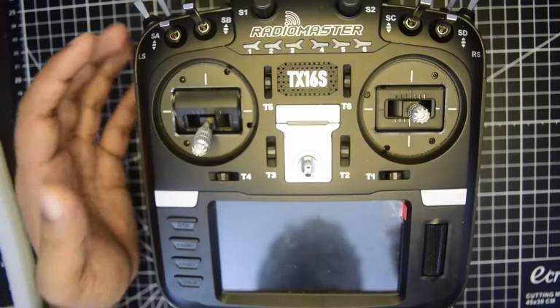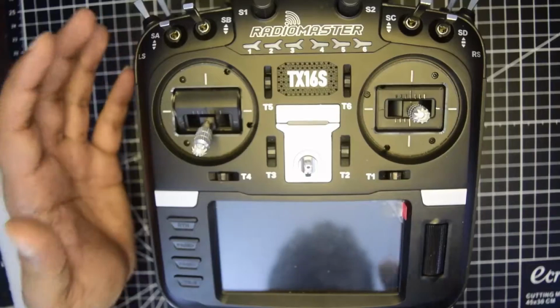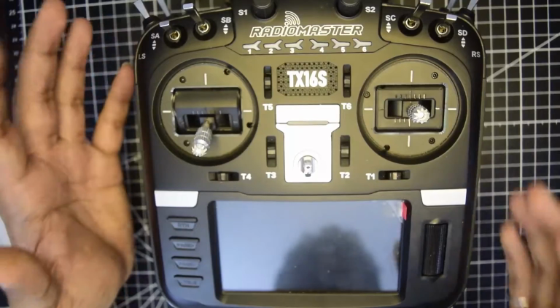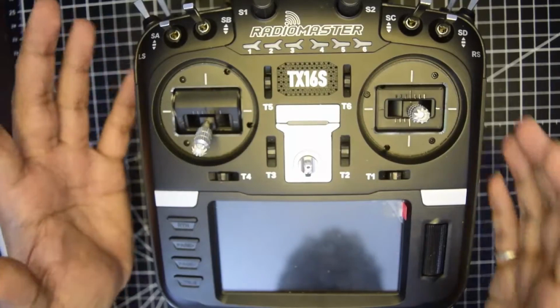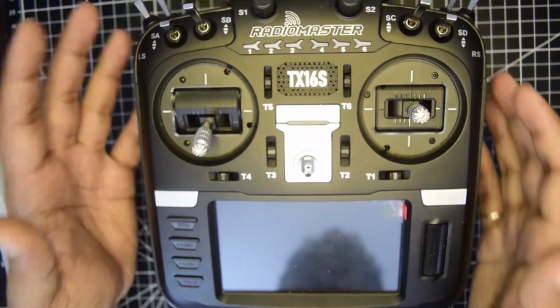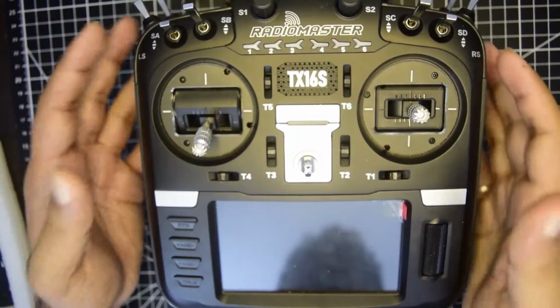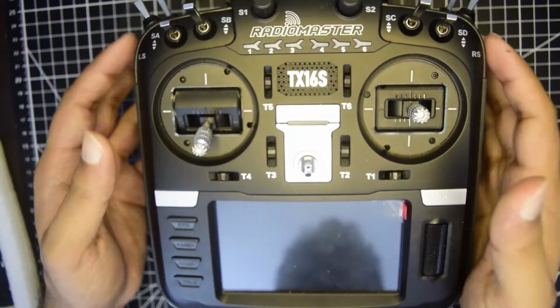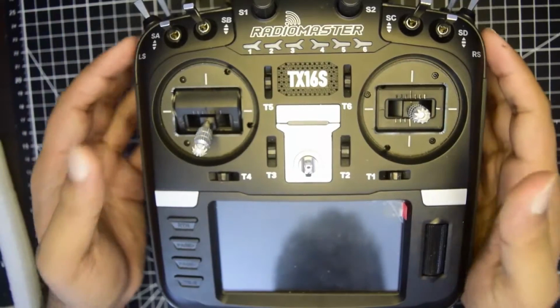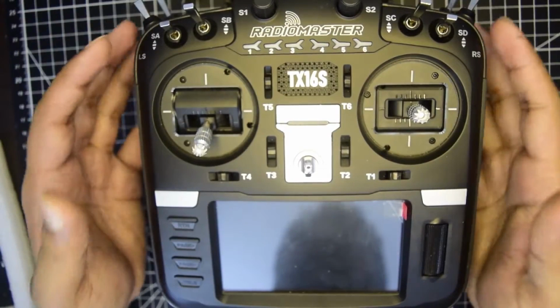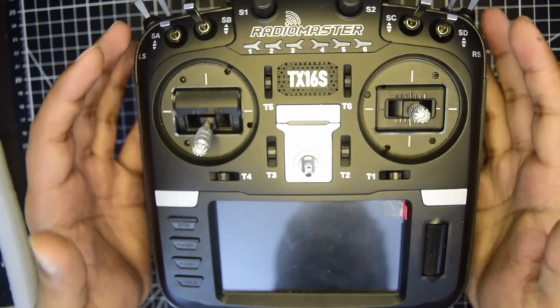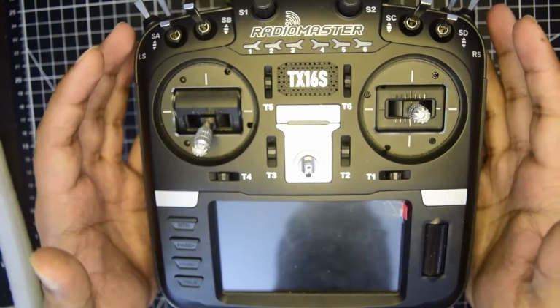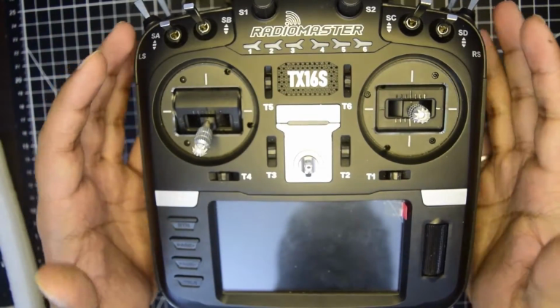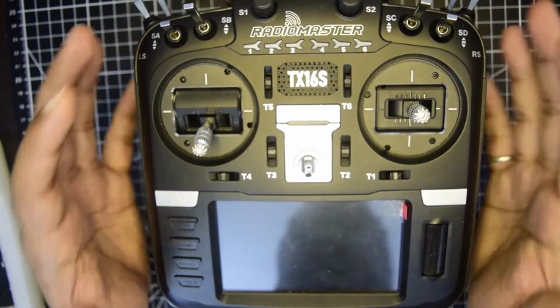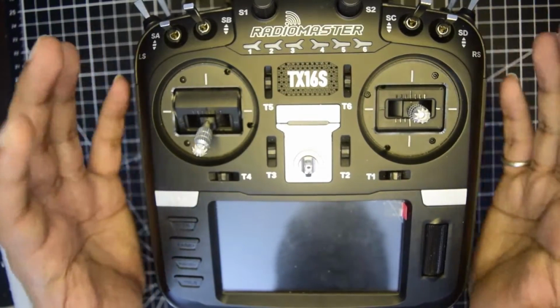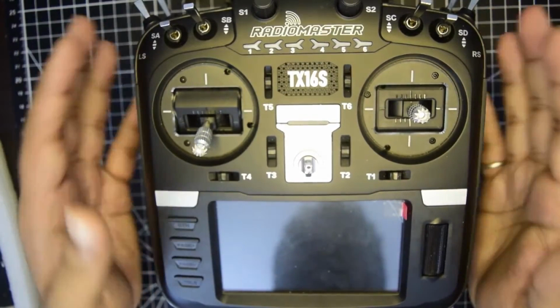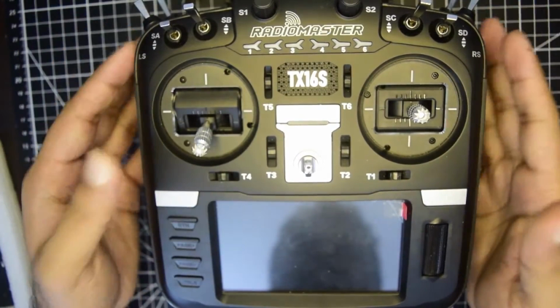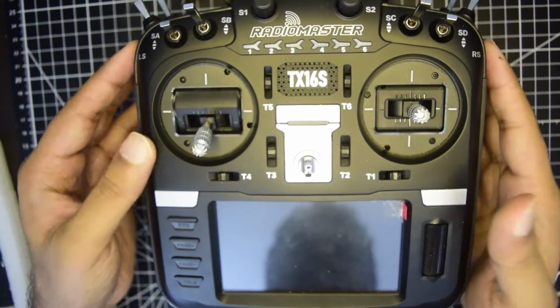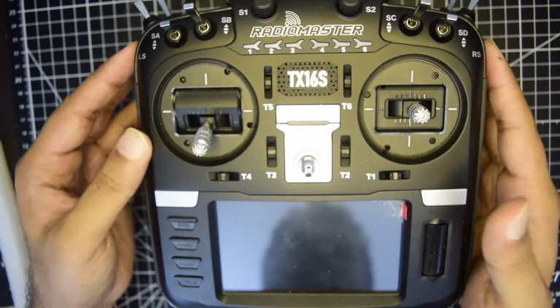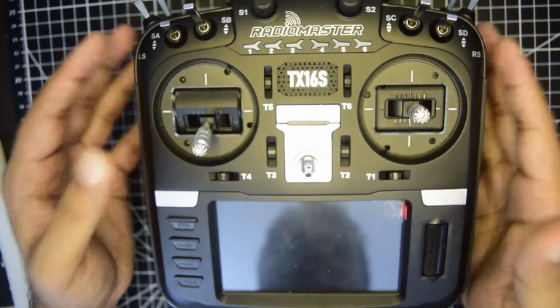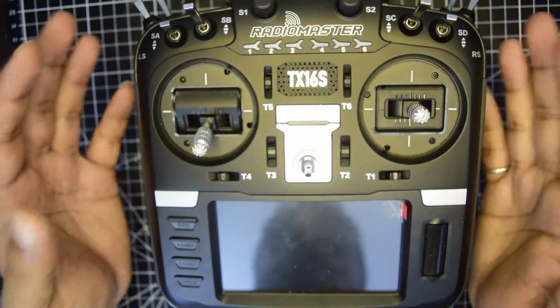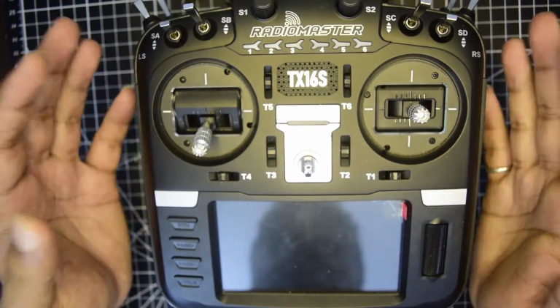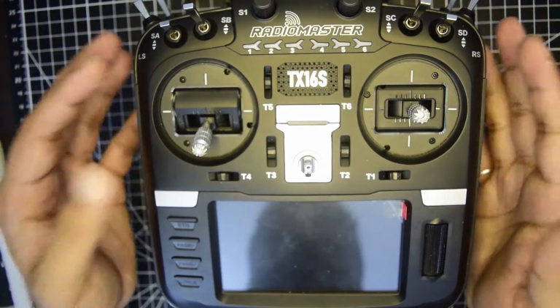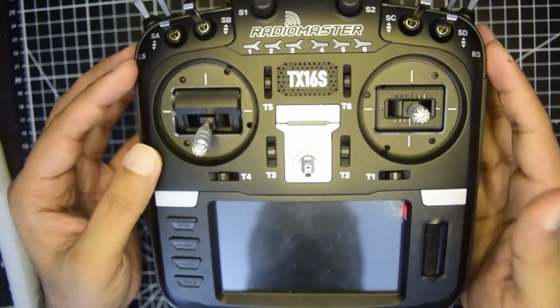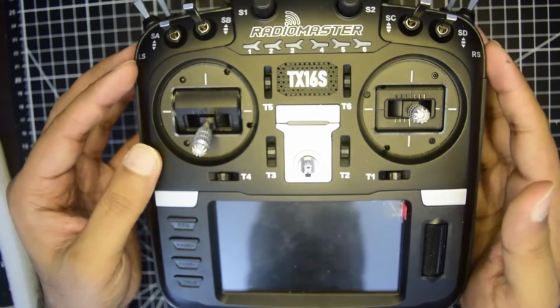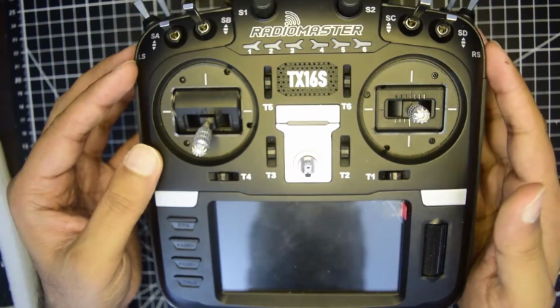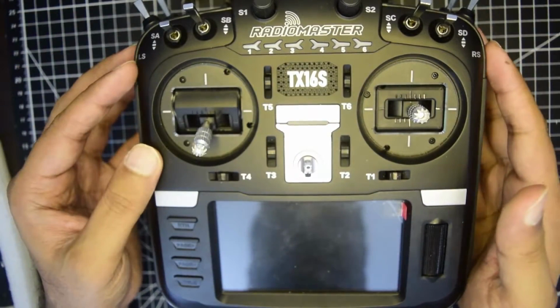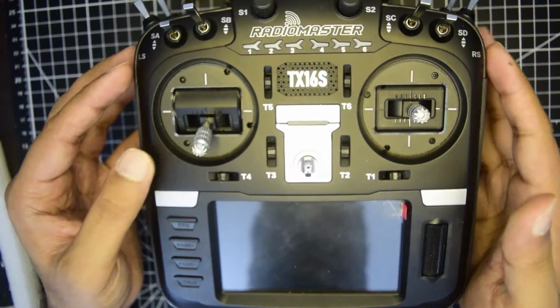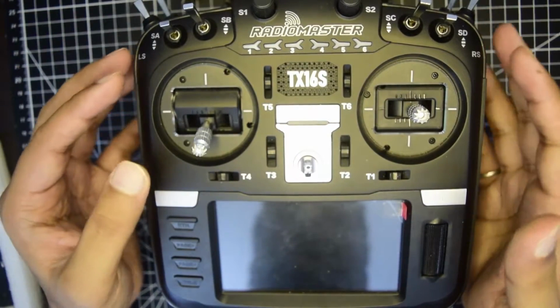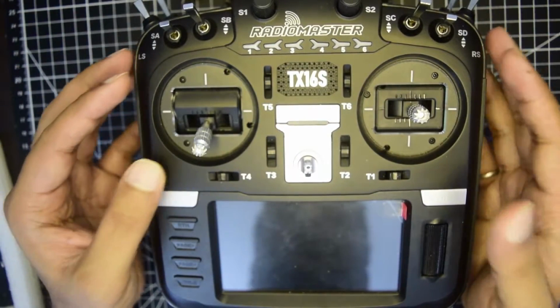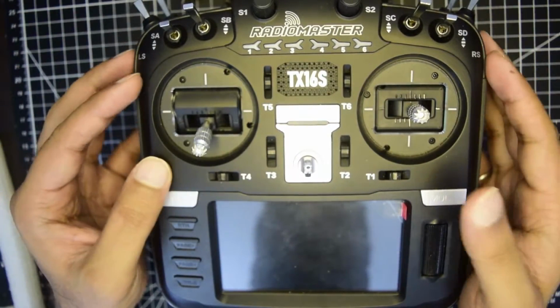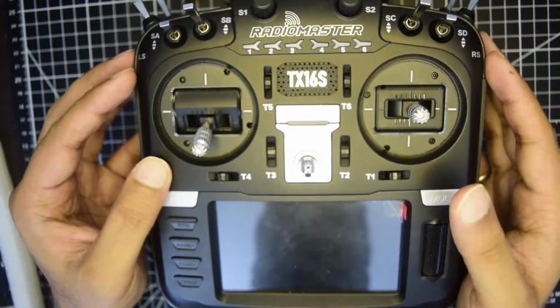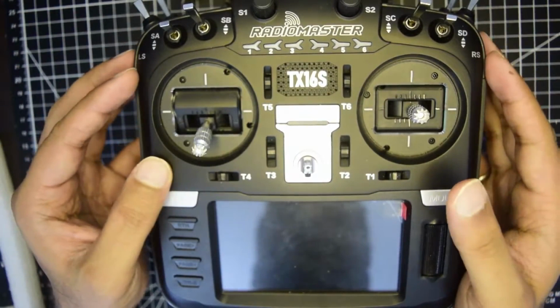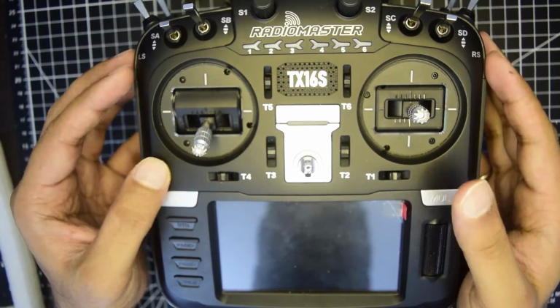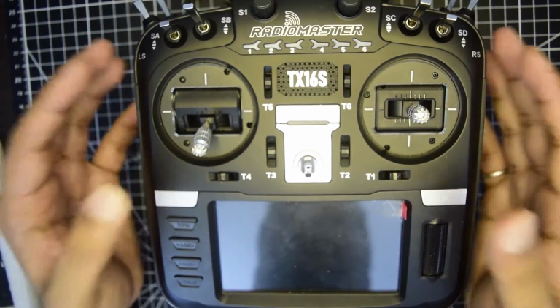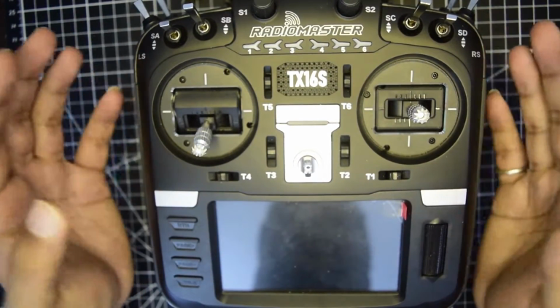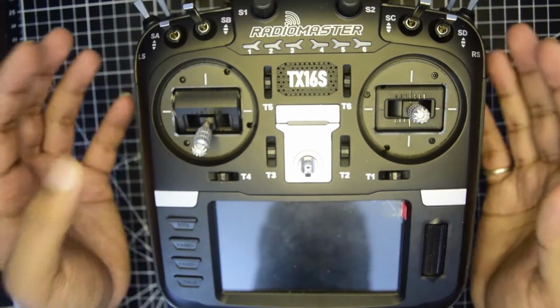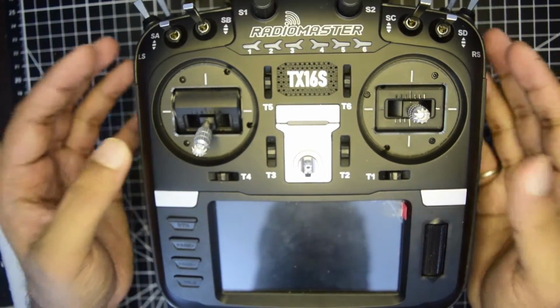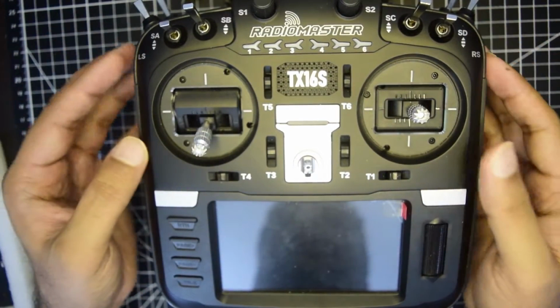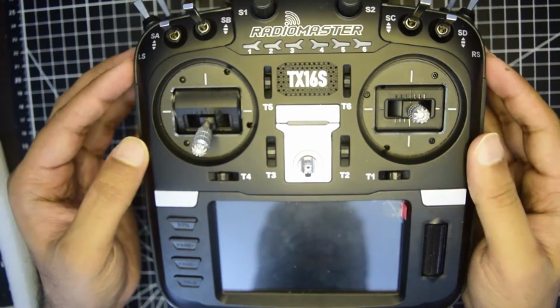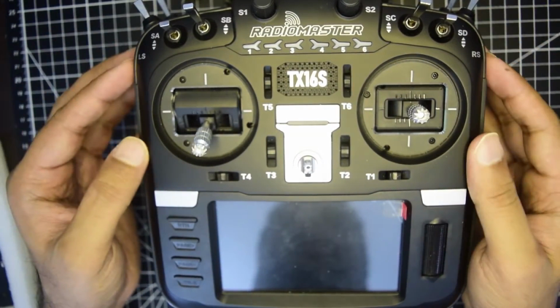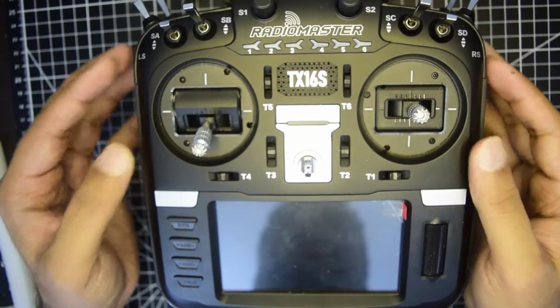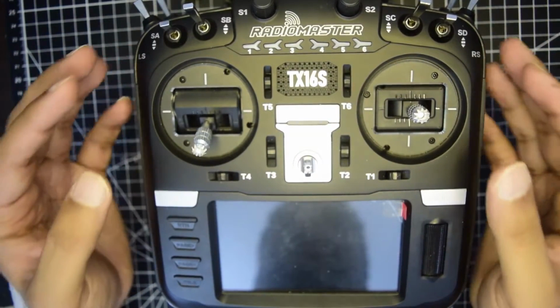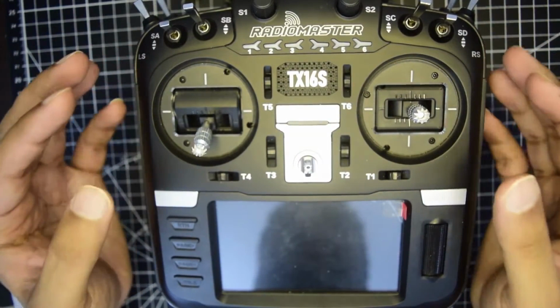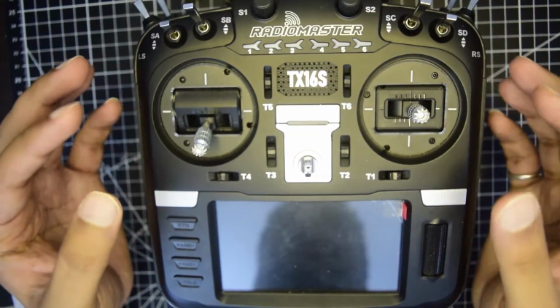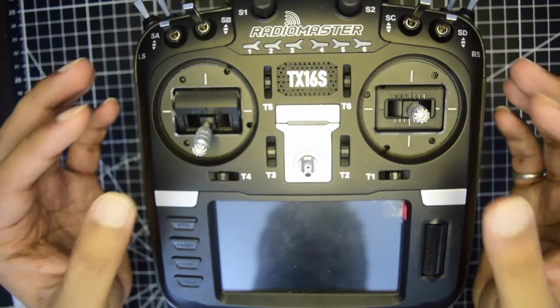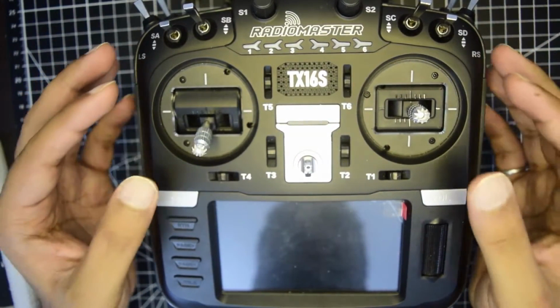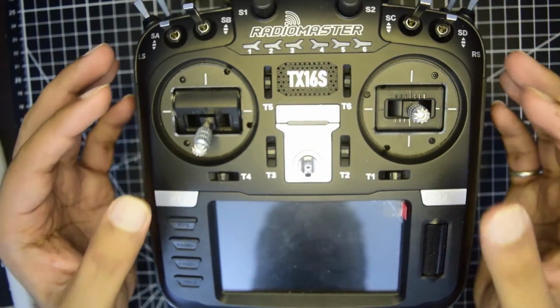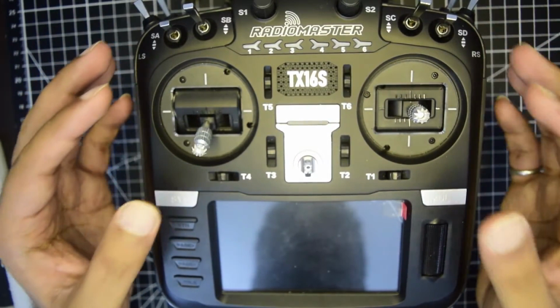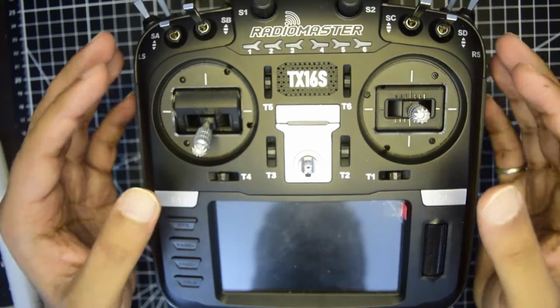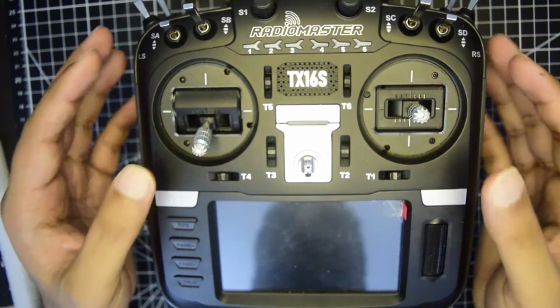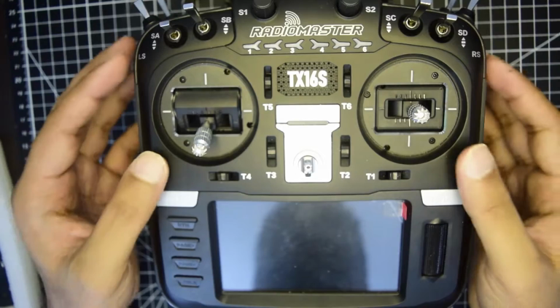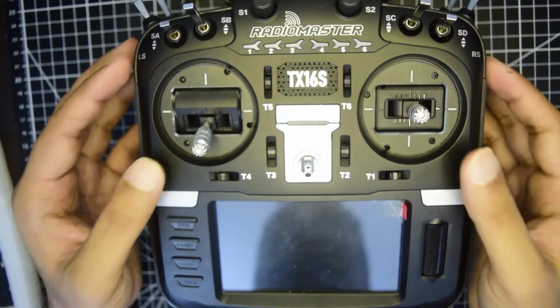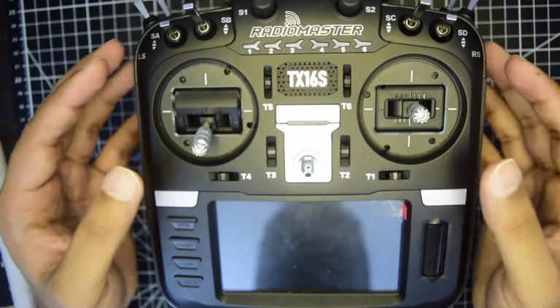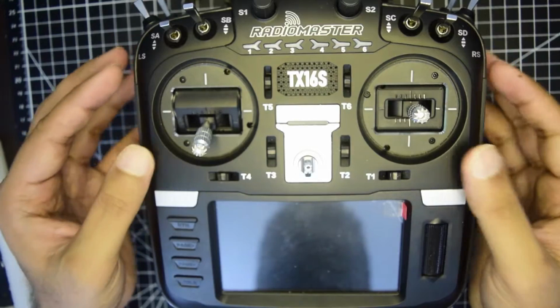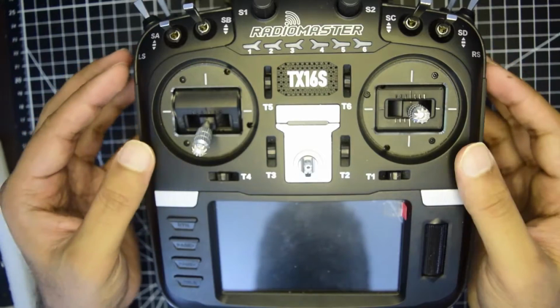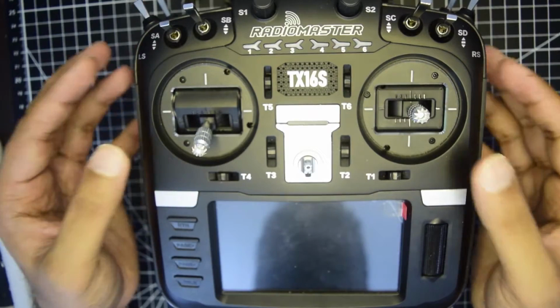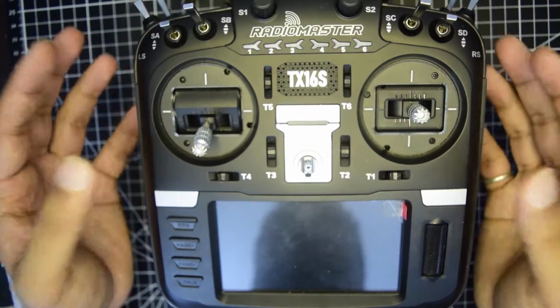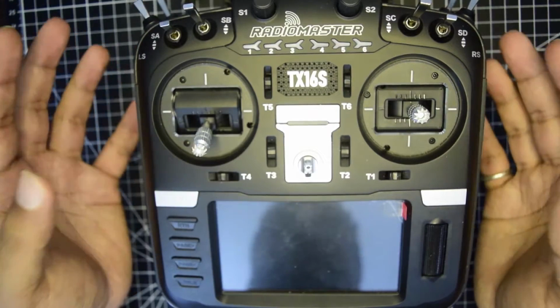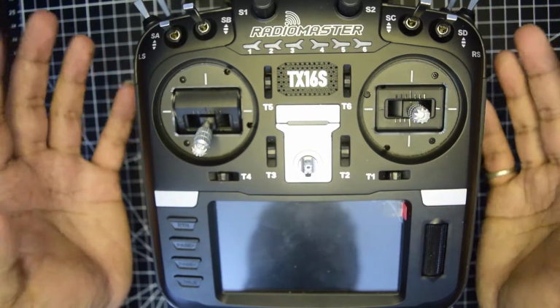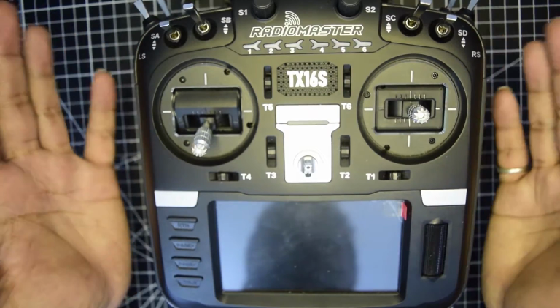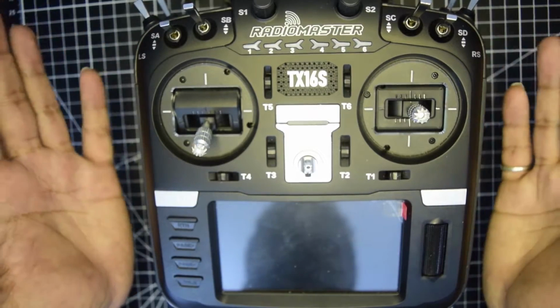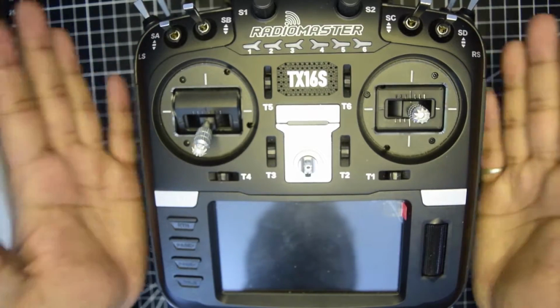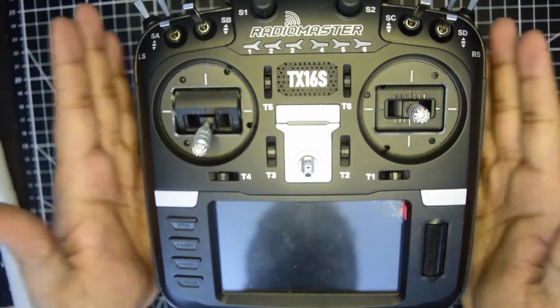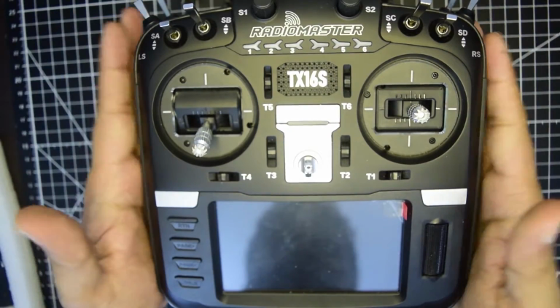Hello guys and welcome to my channel. Today in this video, I am going to tell you how to repair your dead RadioMaster TX16S.